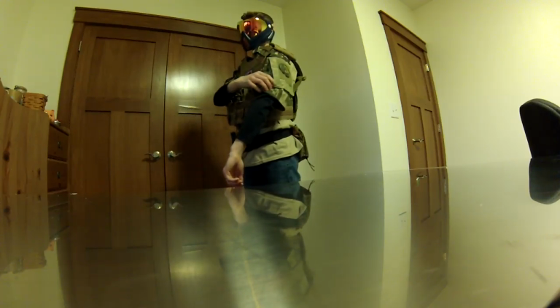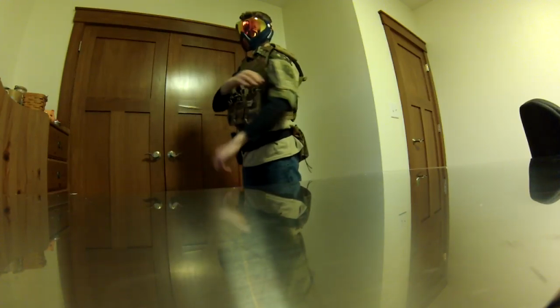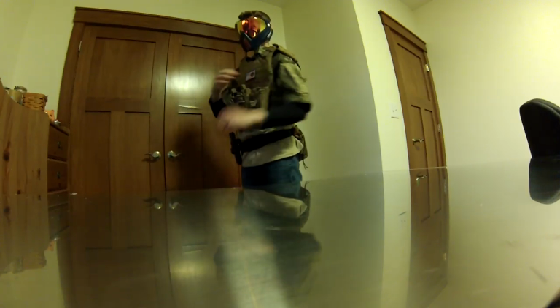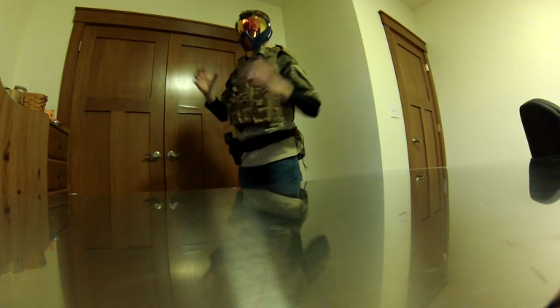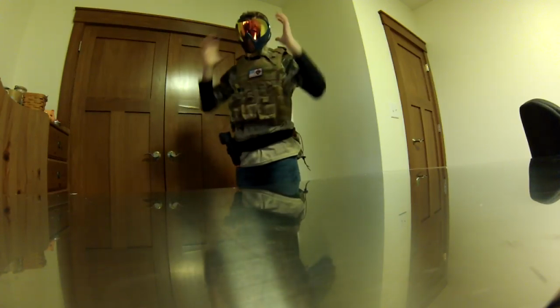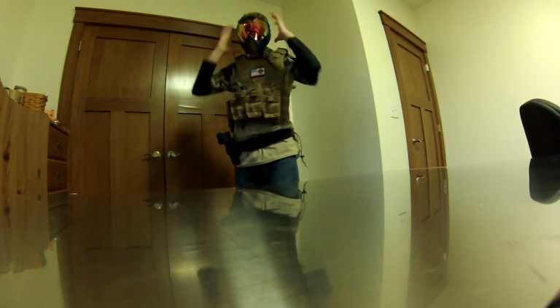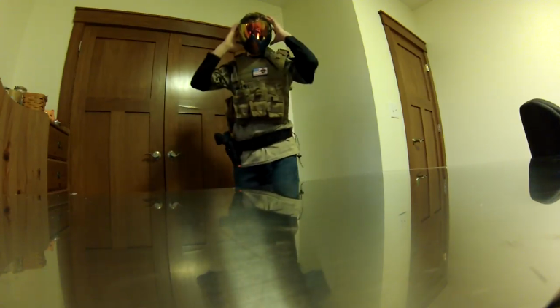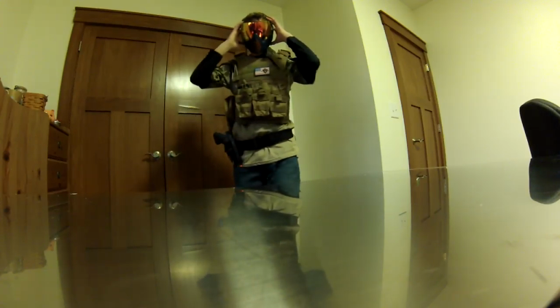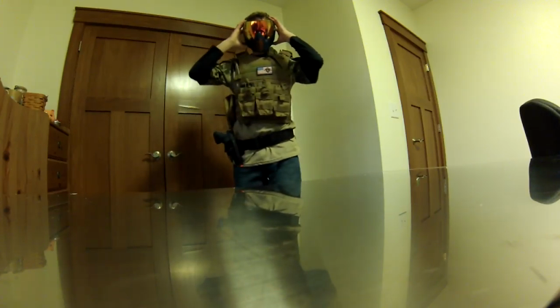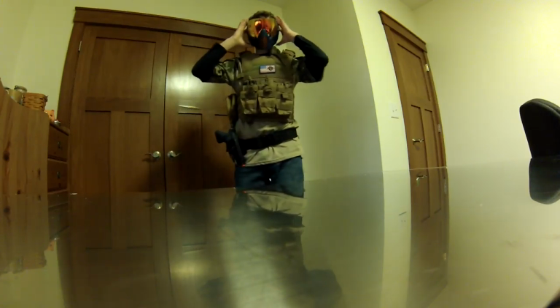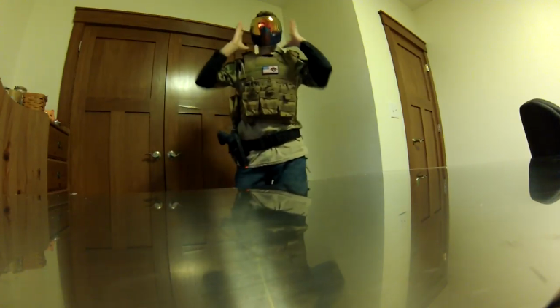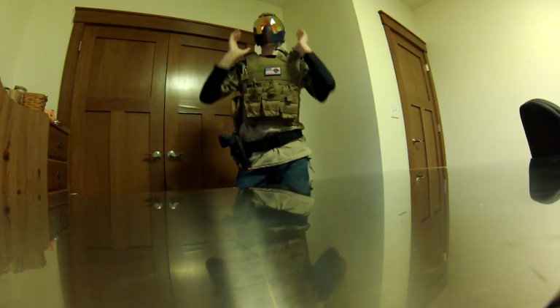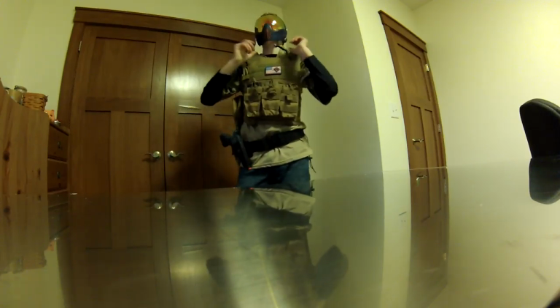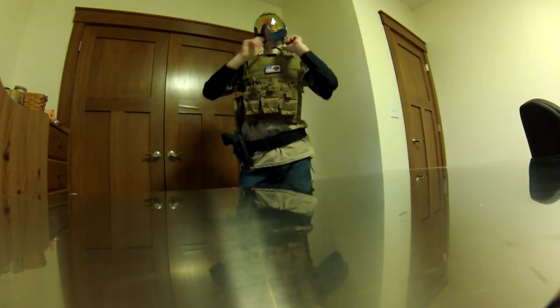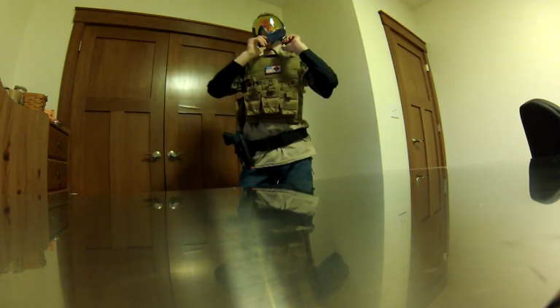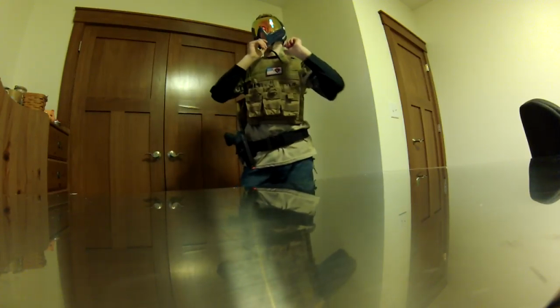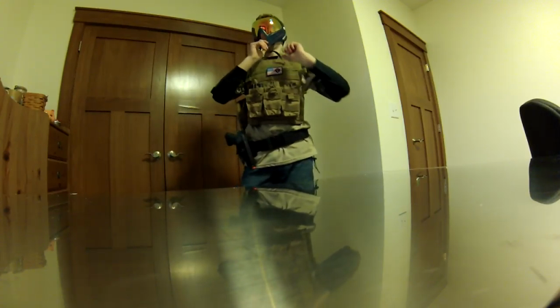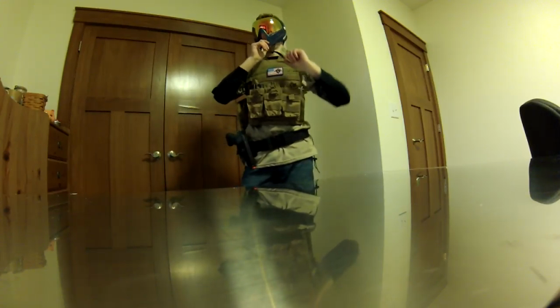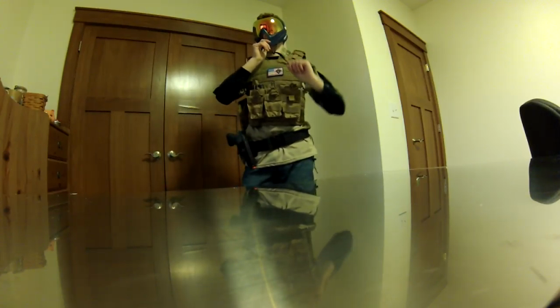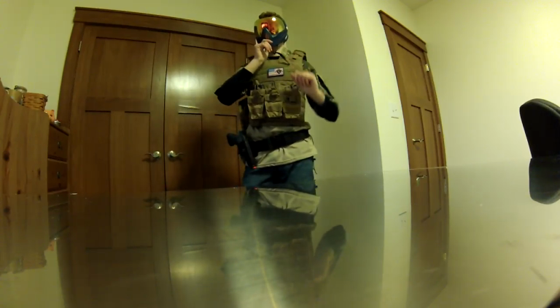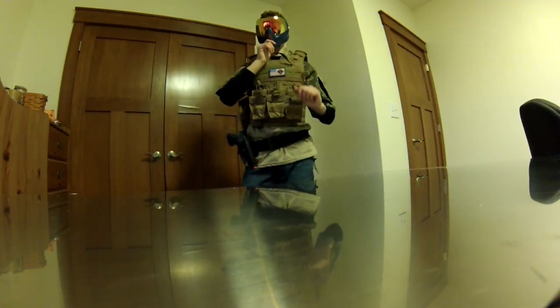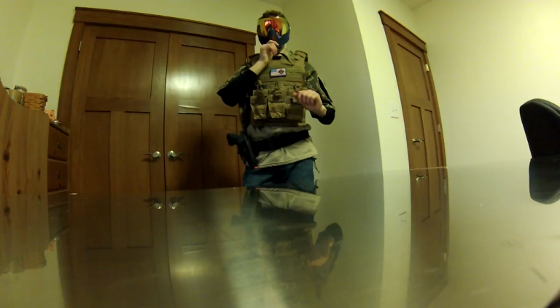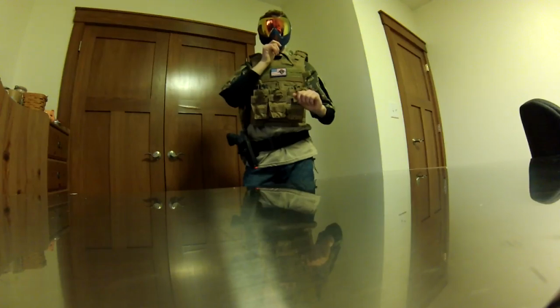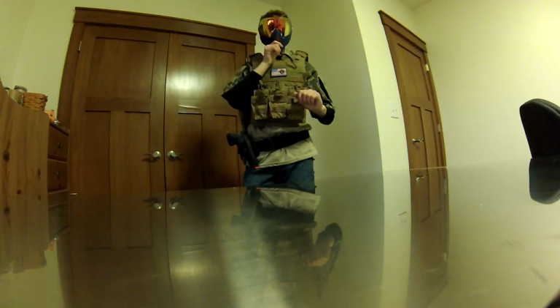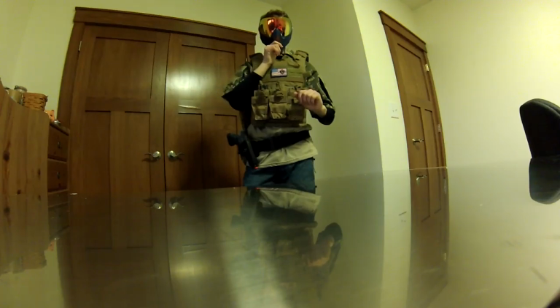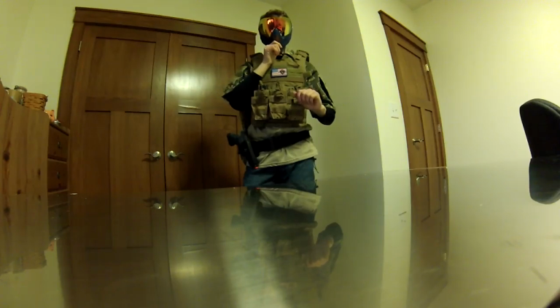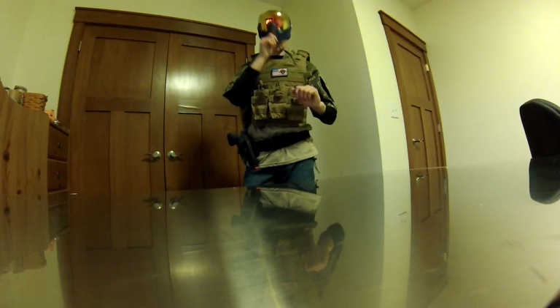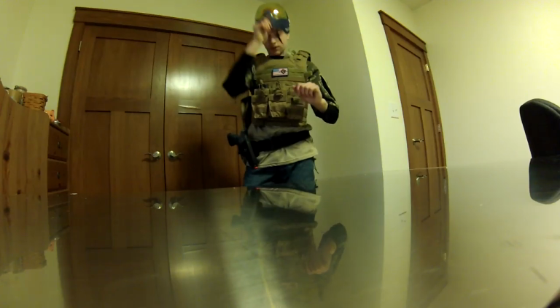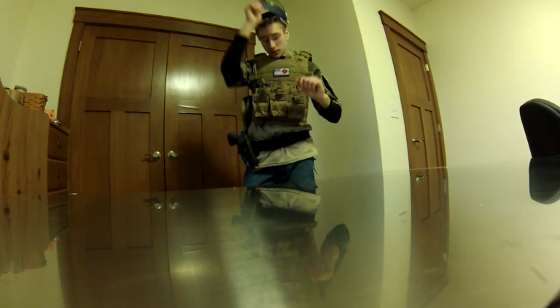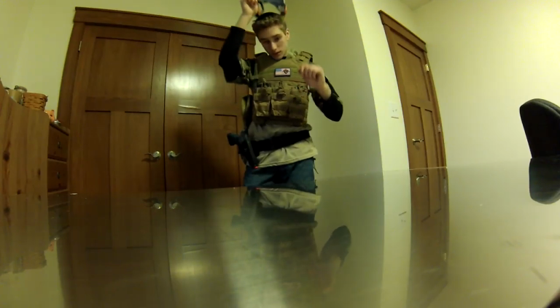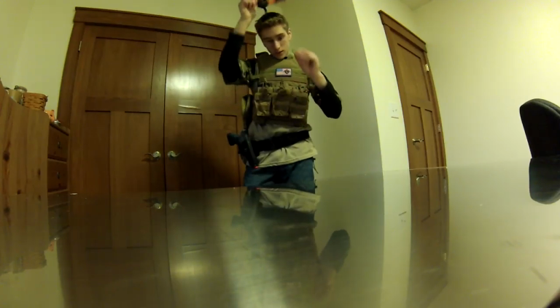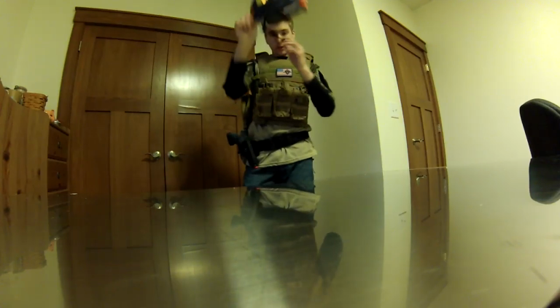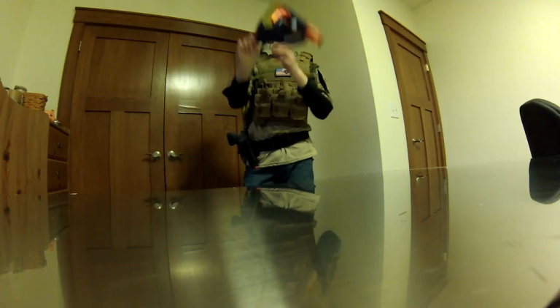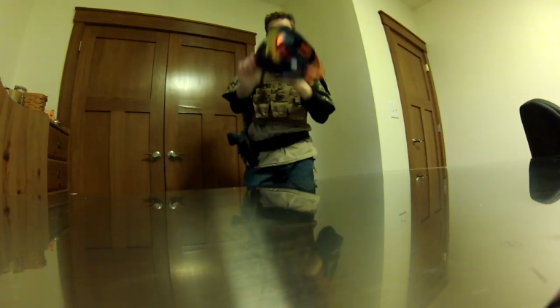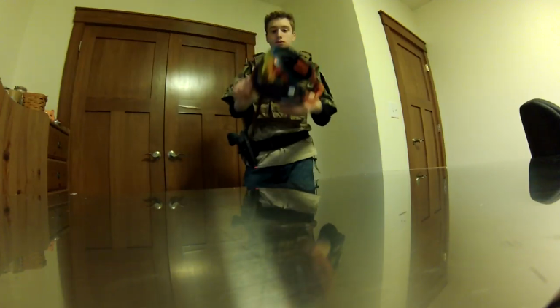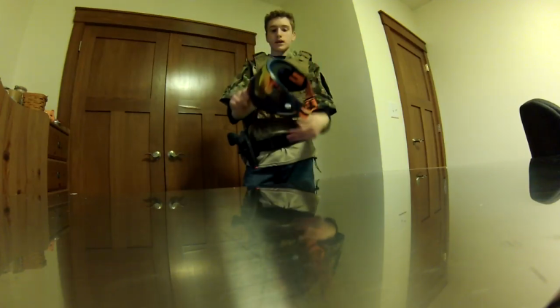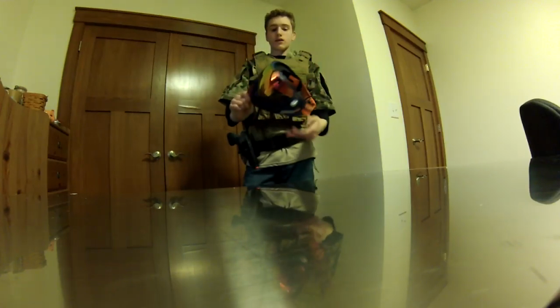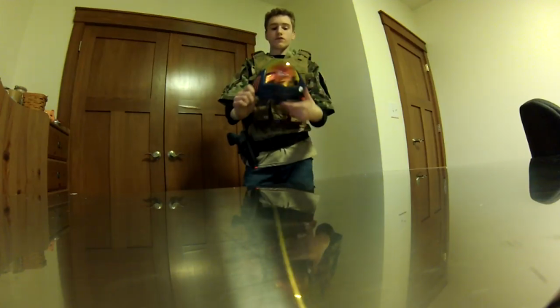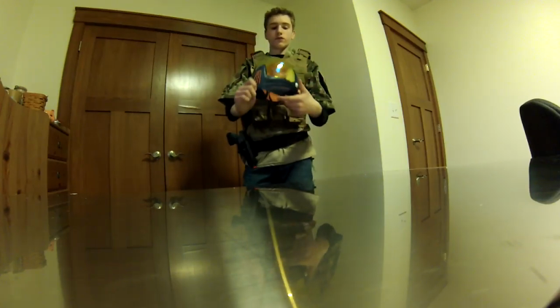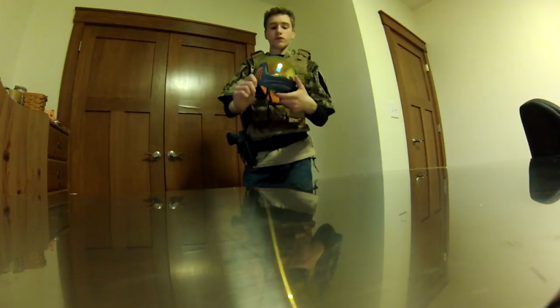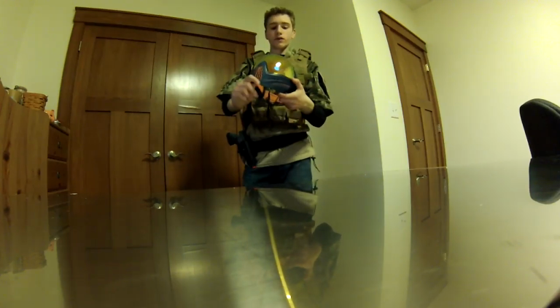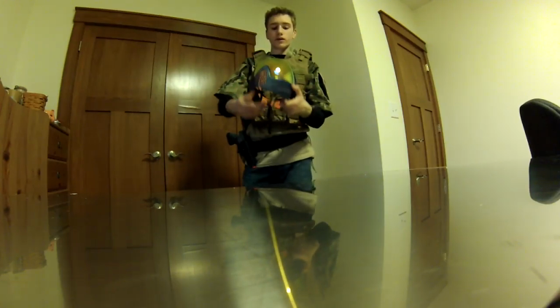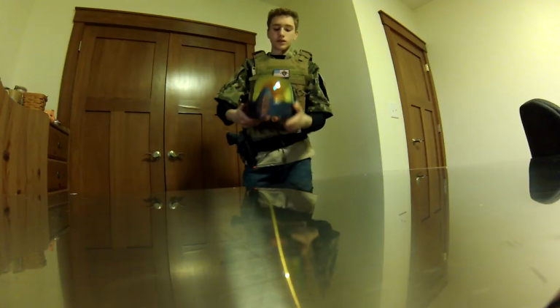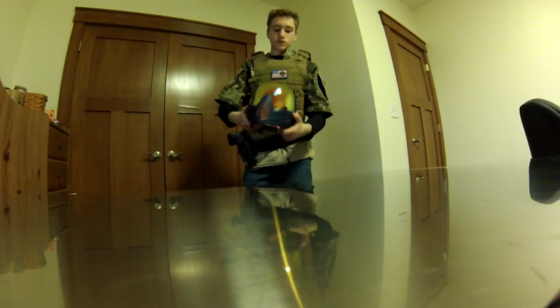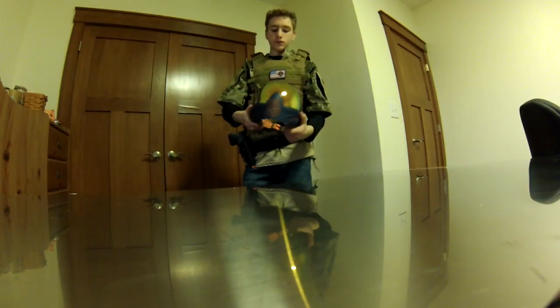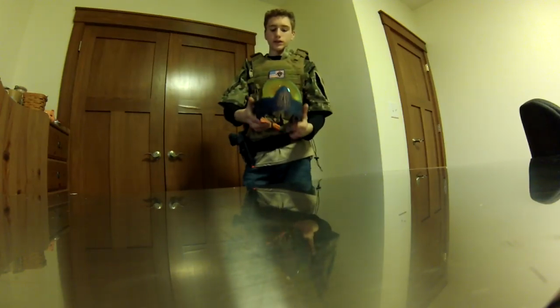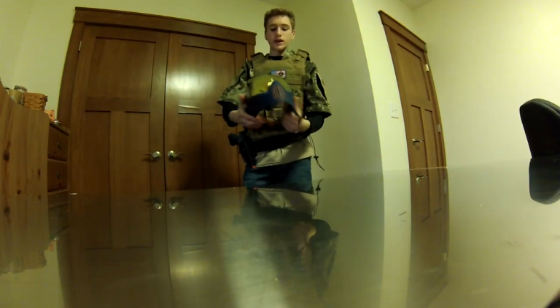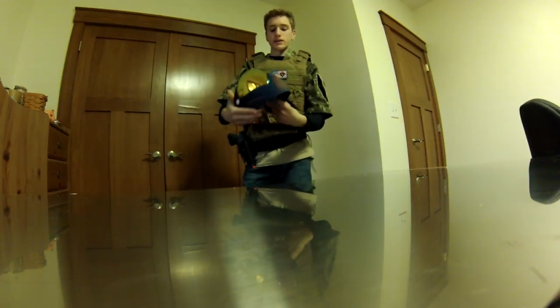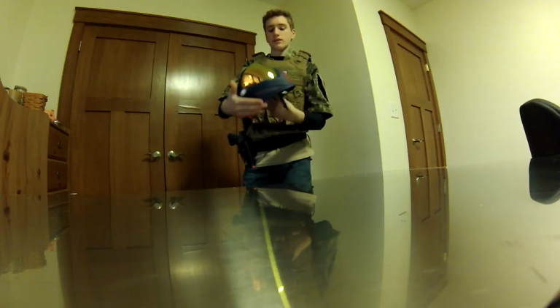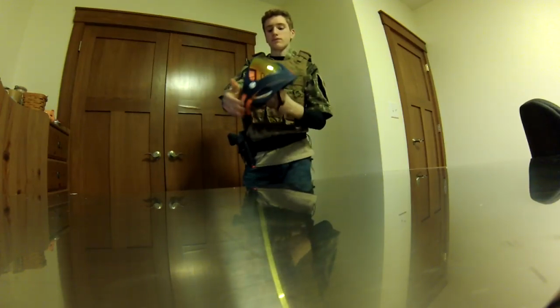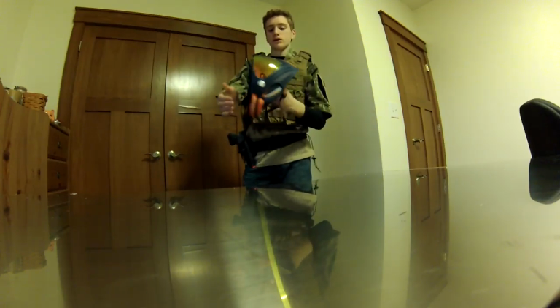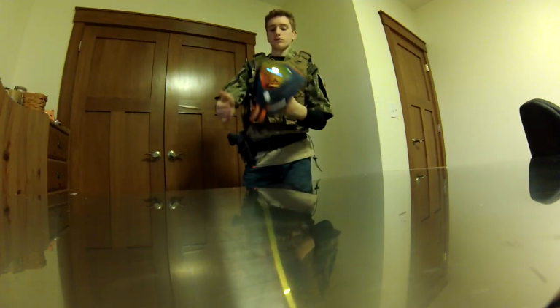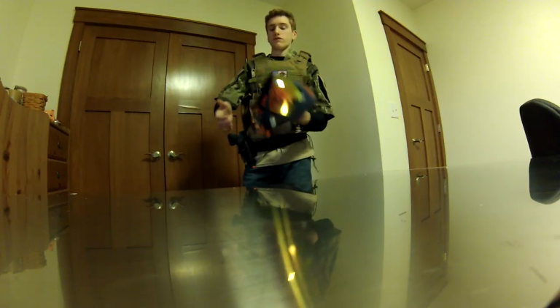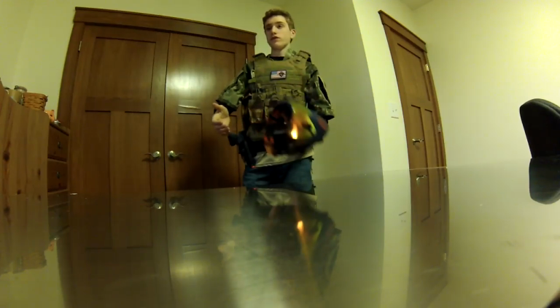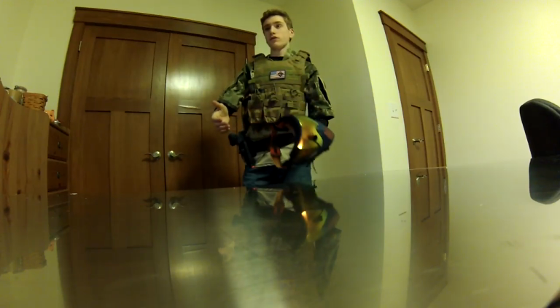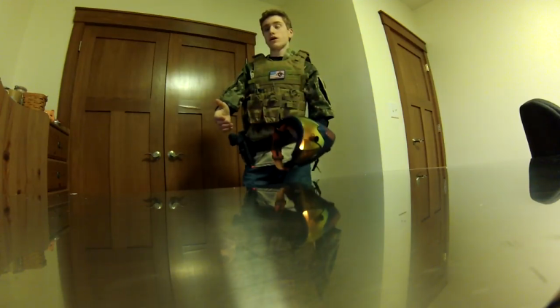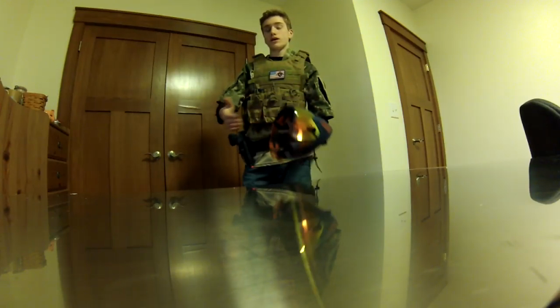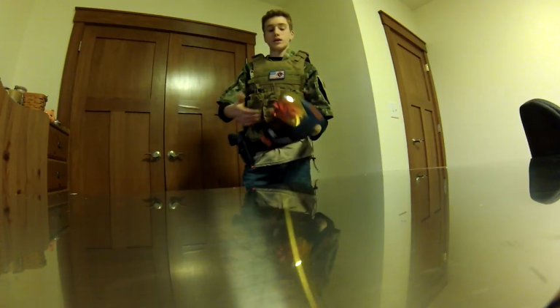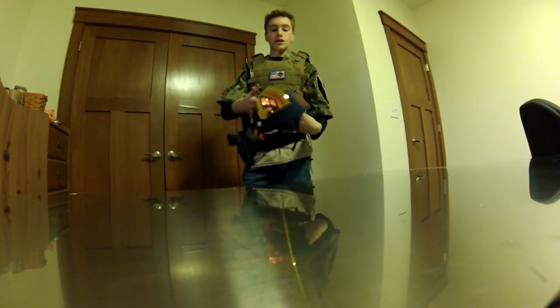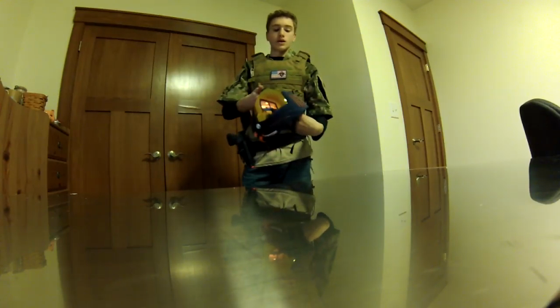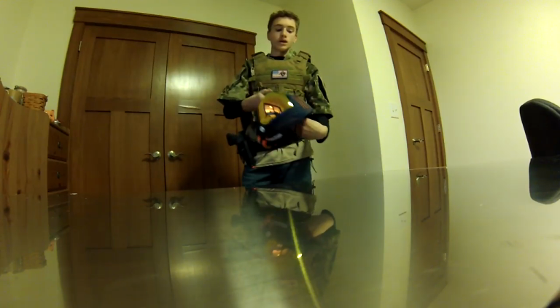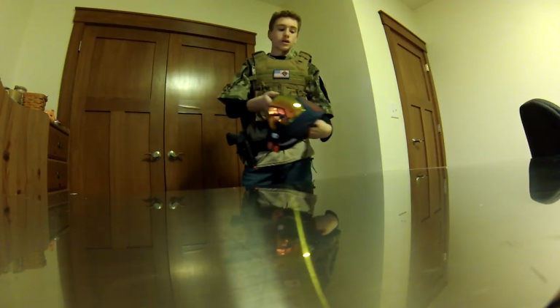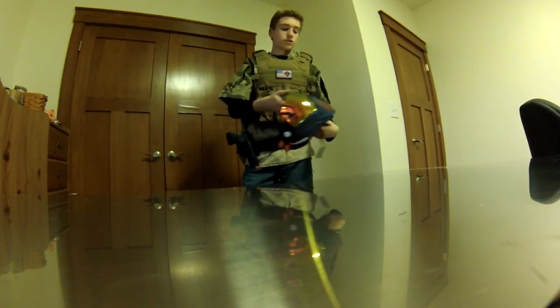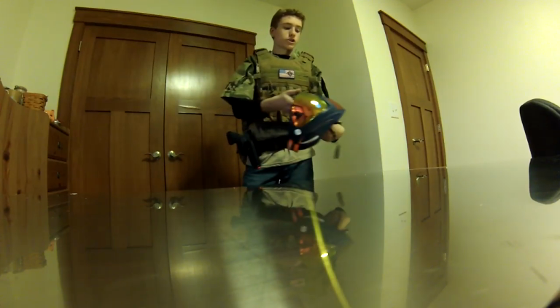For my mask, I use the Dye I4. It's really nice — I've done a review on it, go check it out.